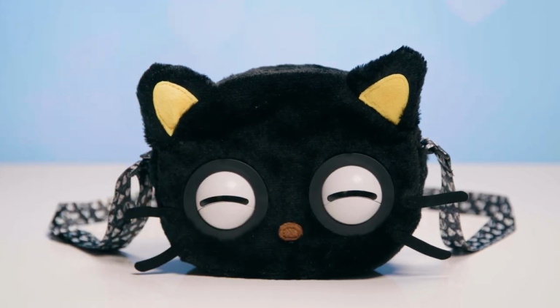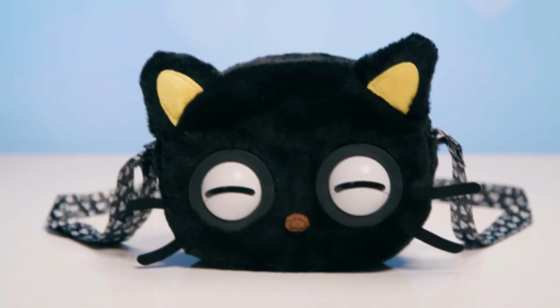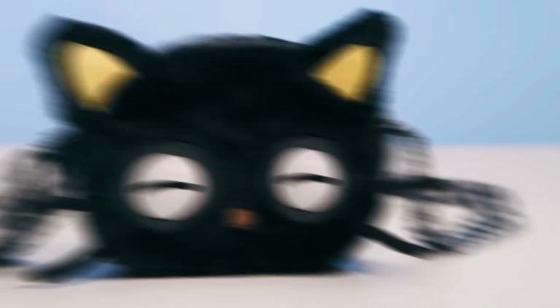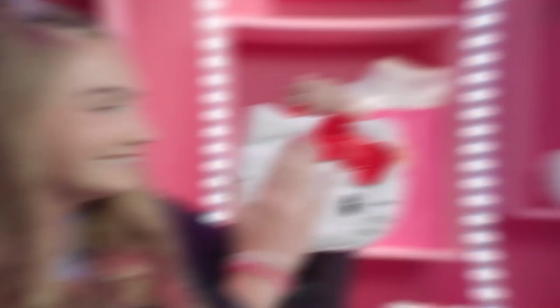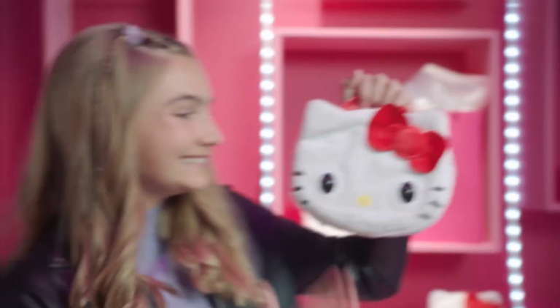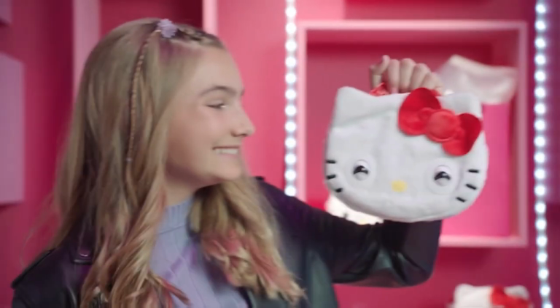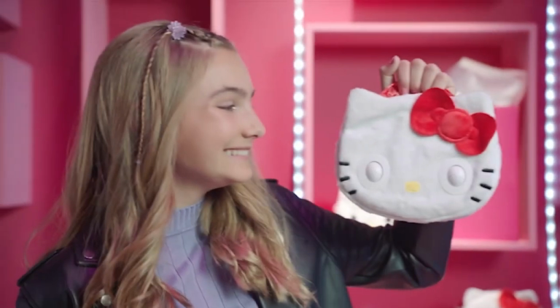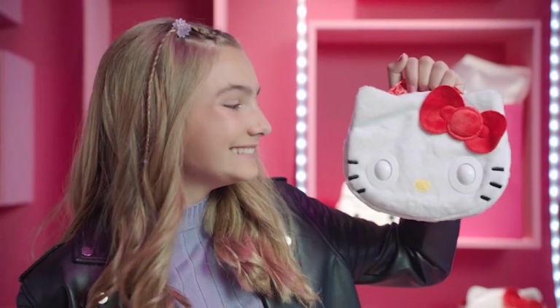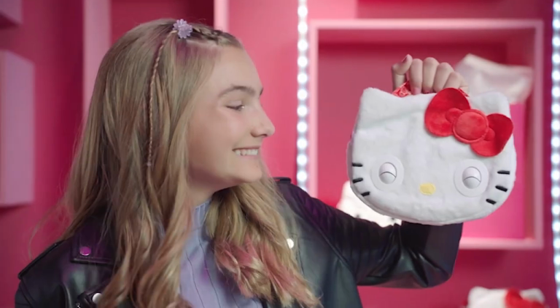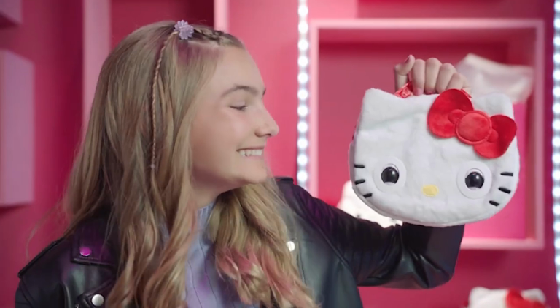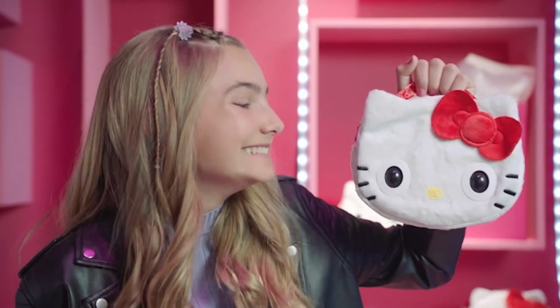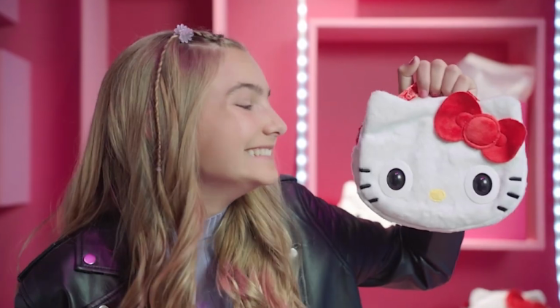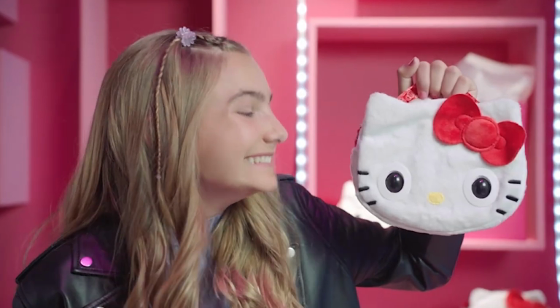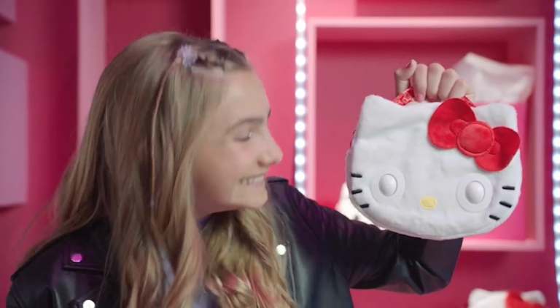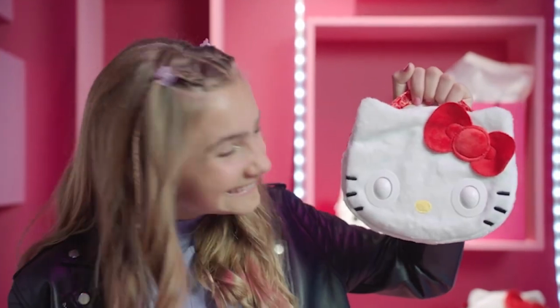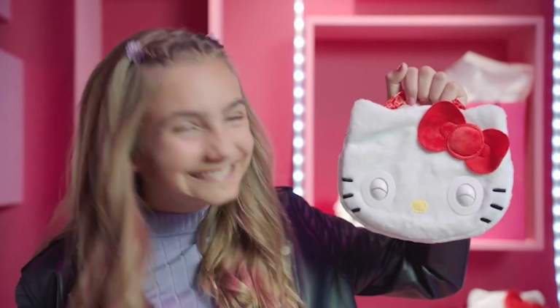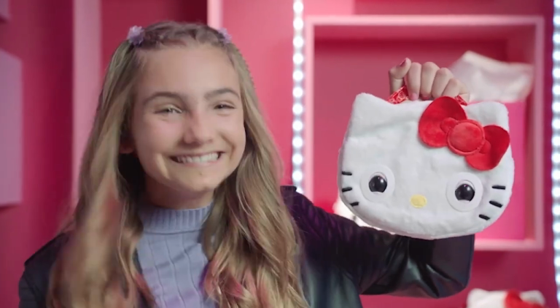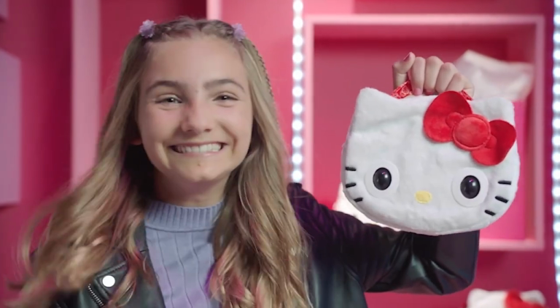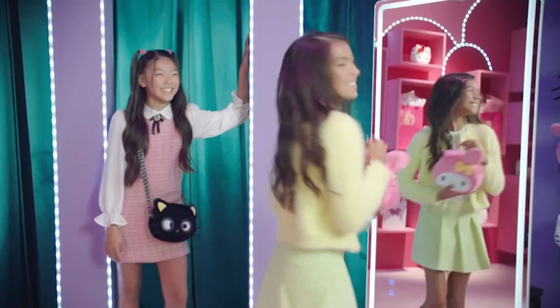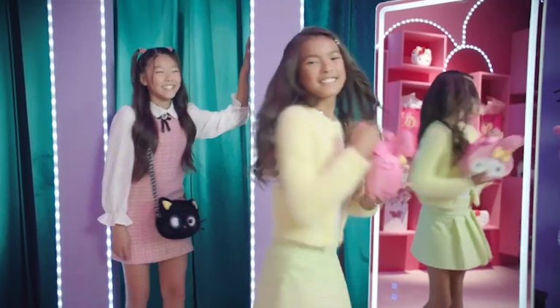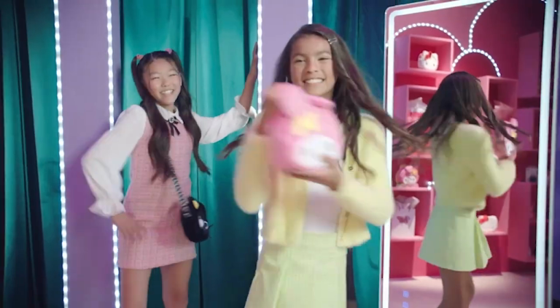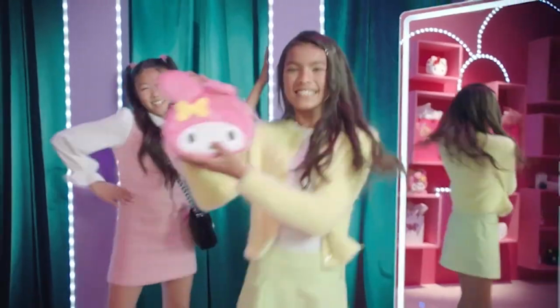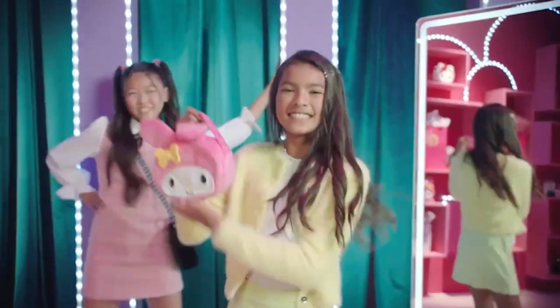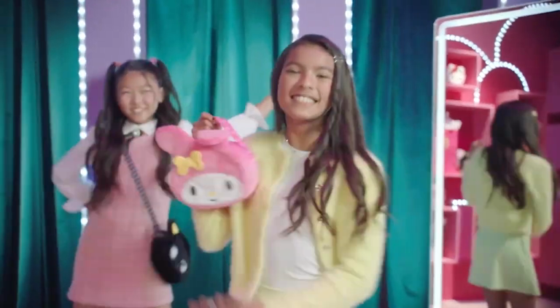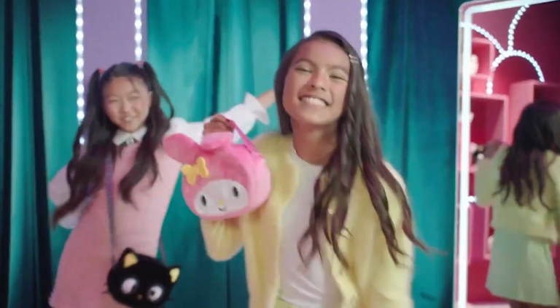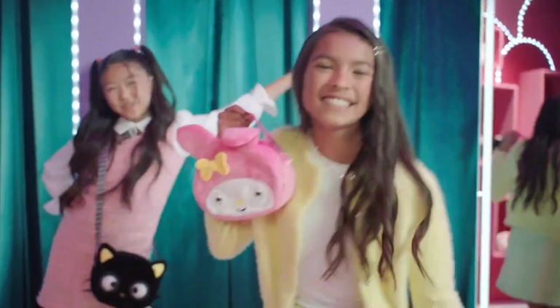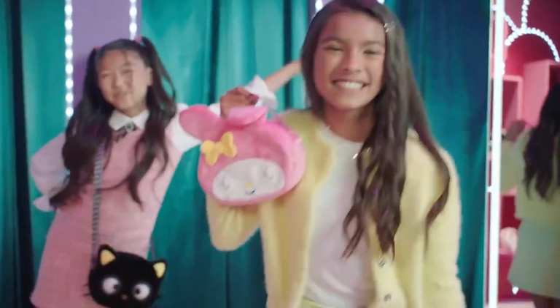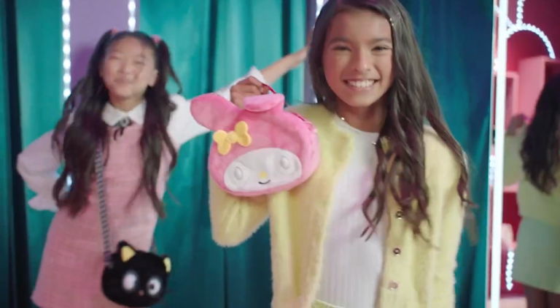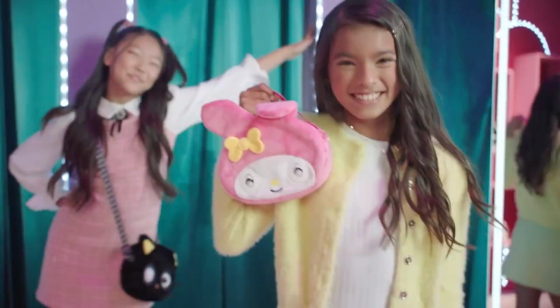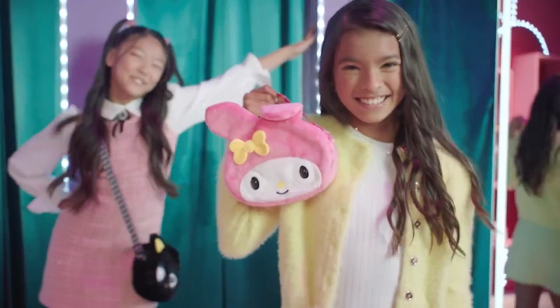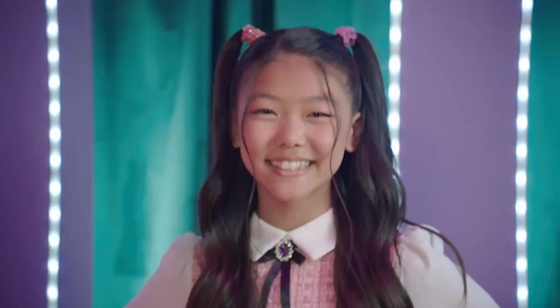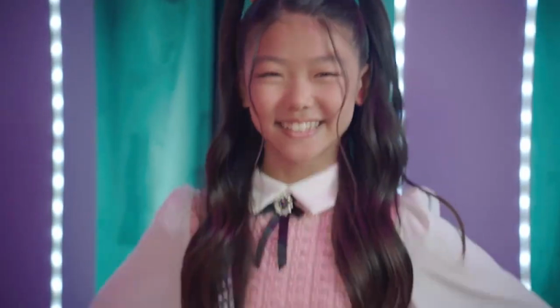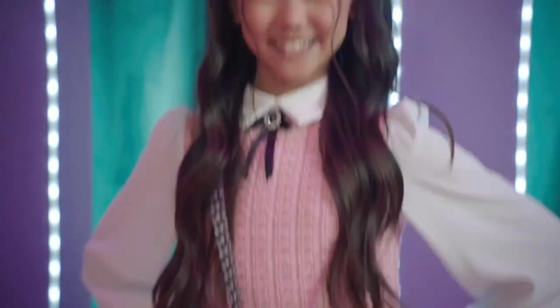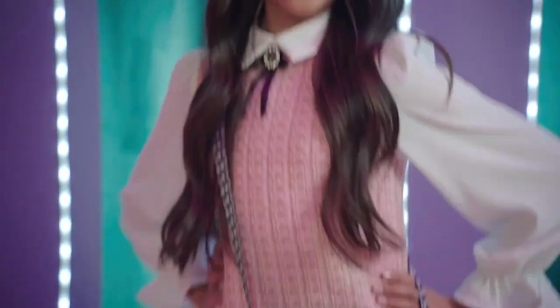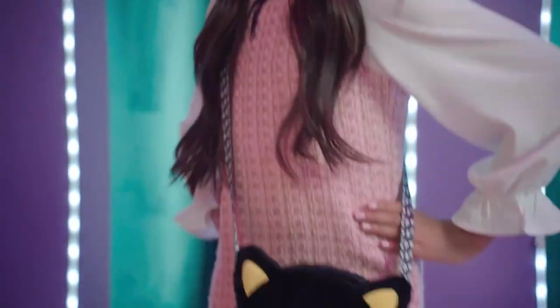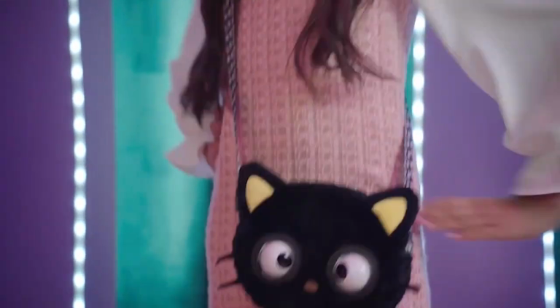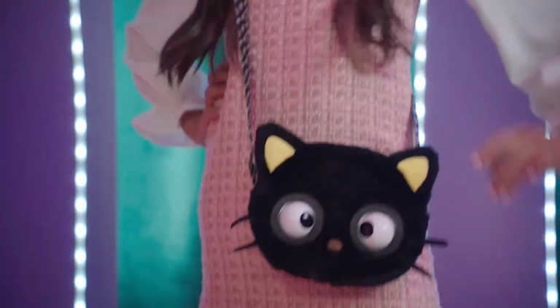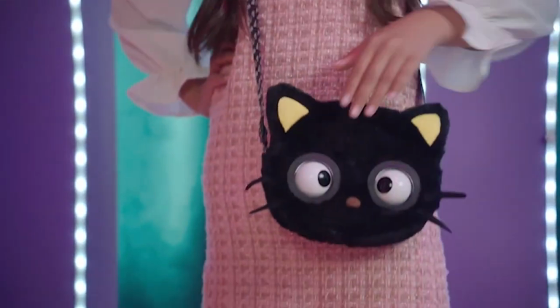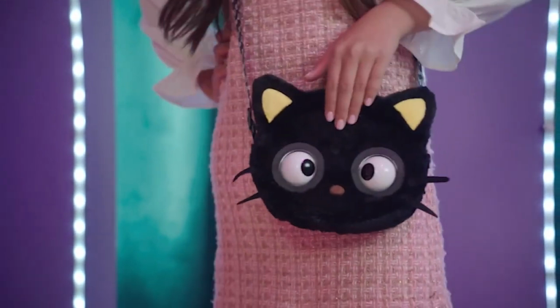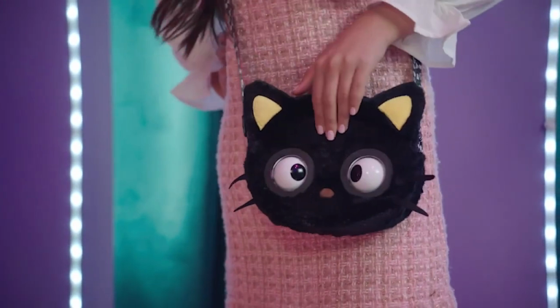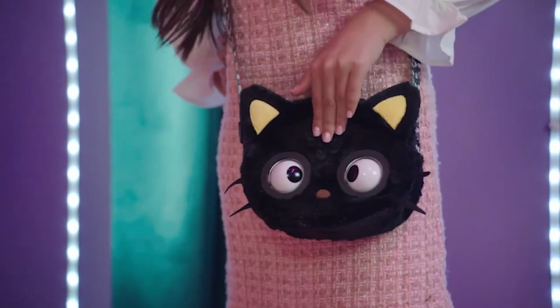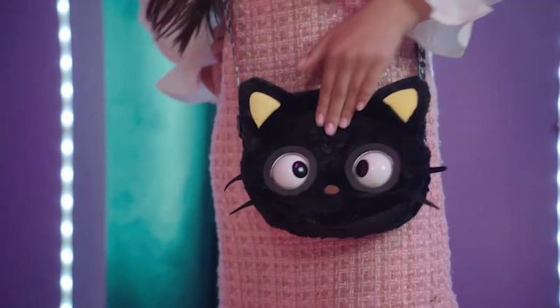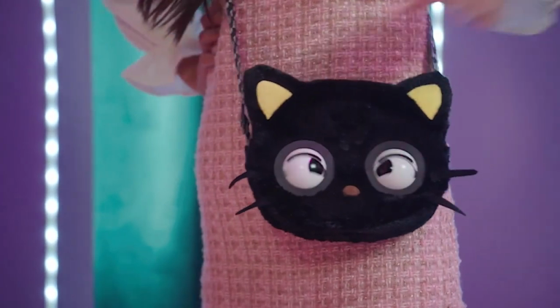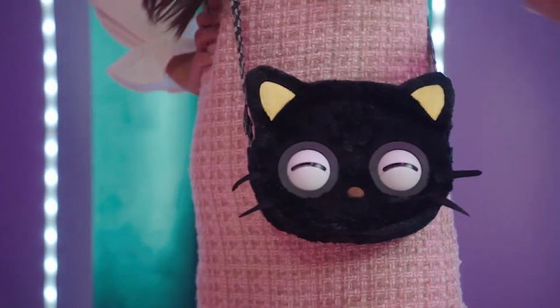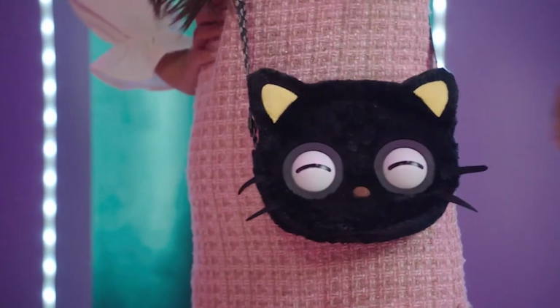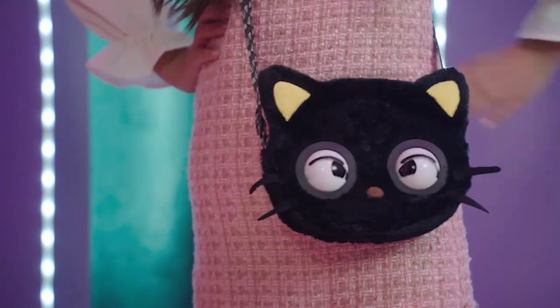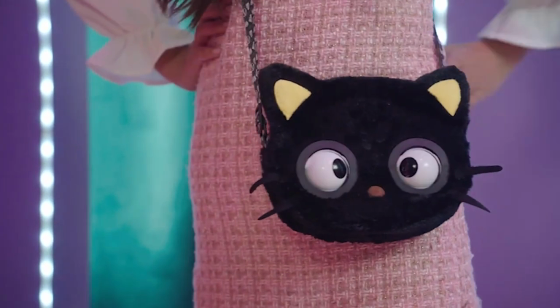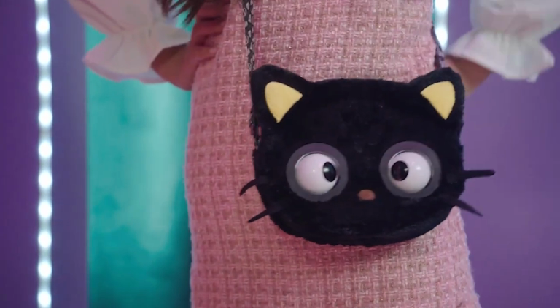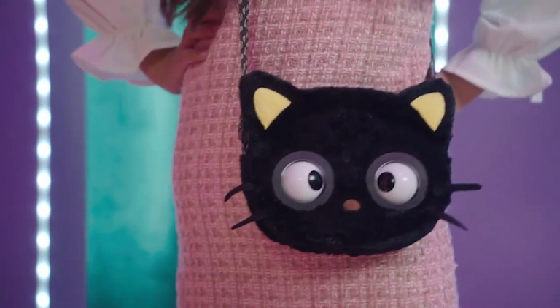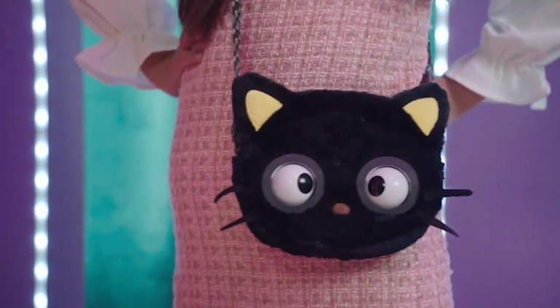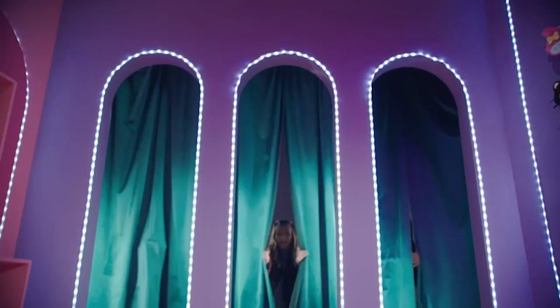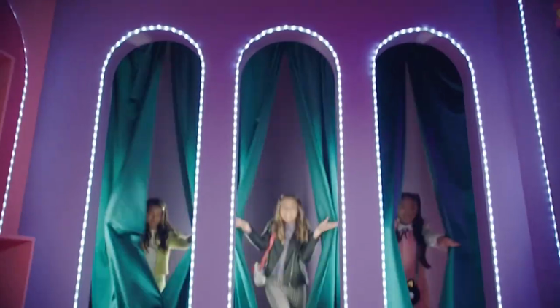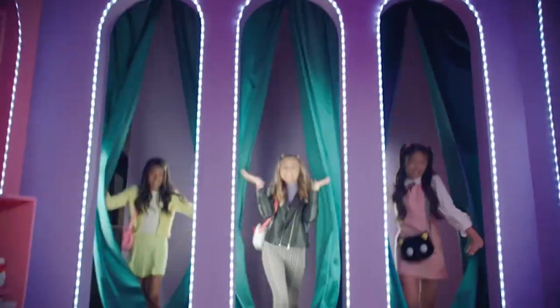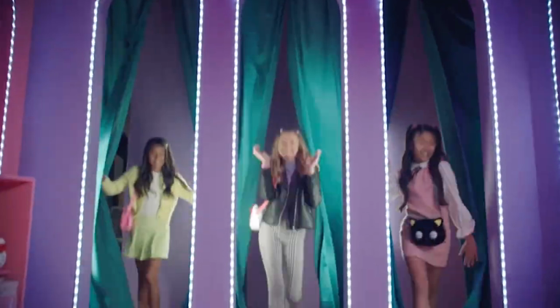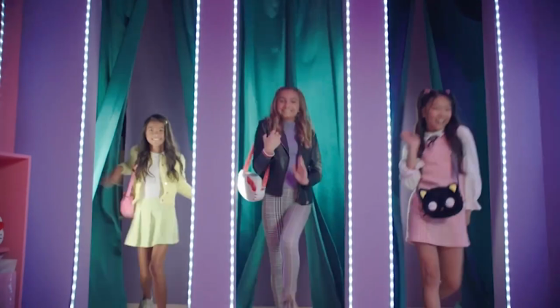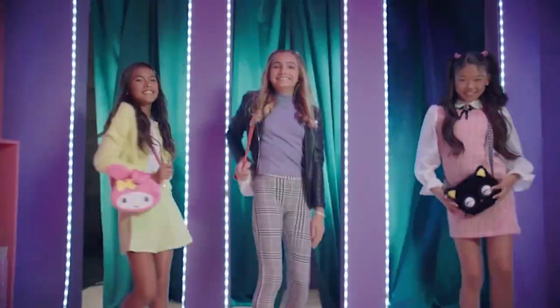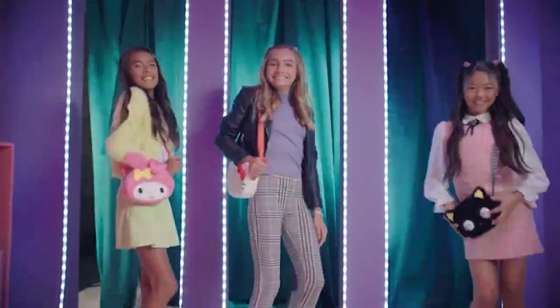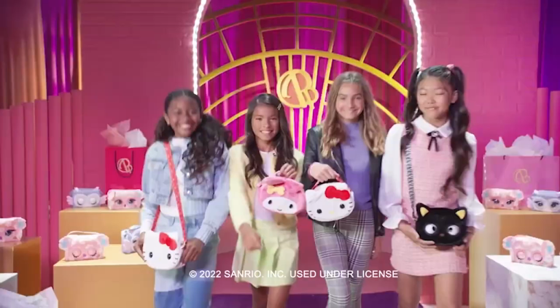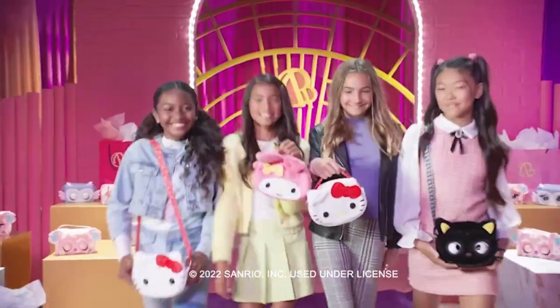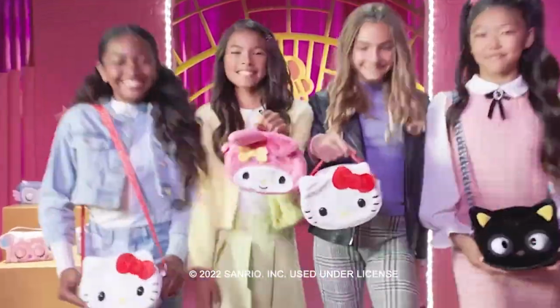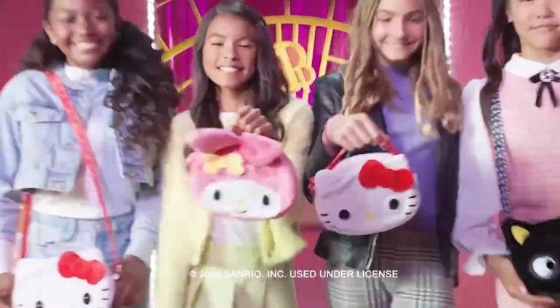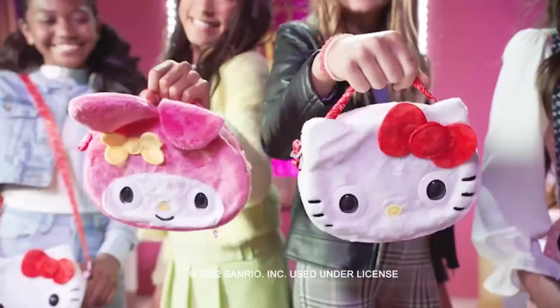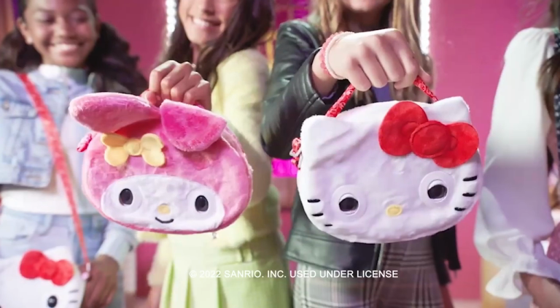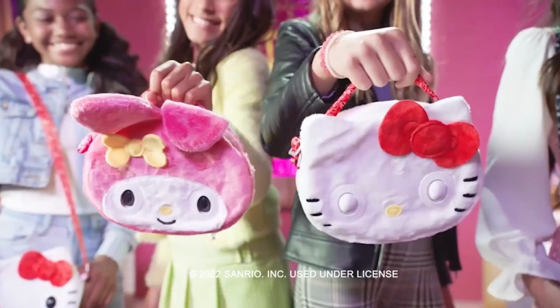What exciting new fashion collab will come next? Stay tuned — the next big drop is just around the corner.